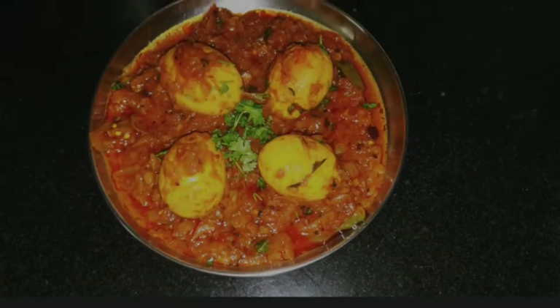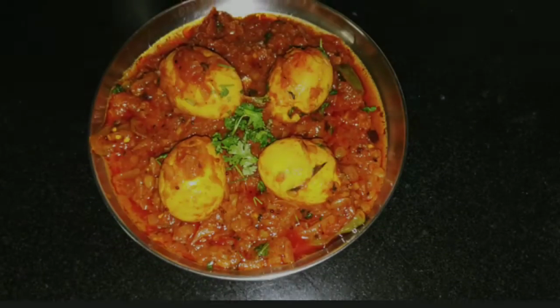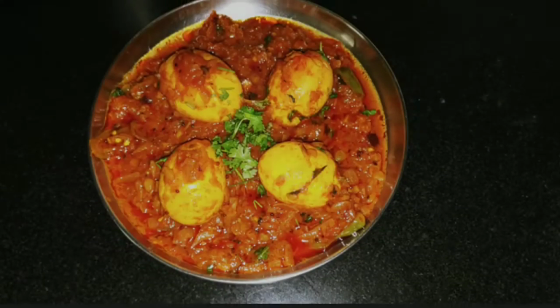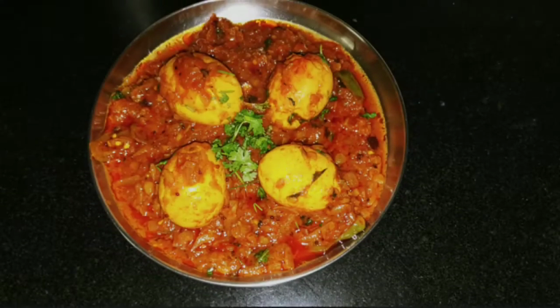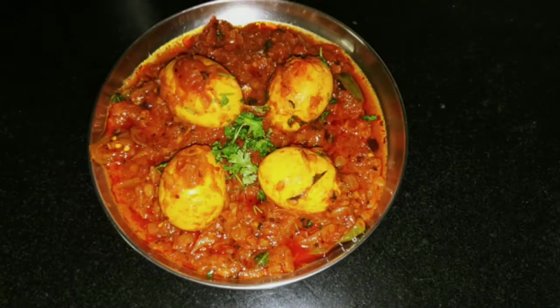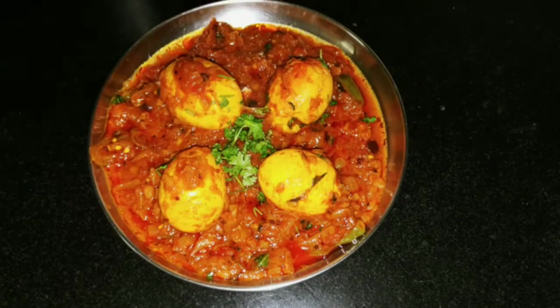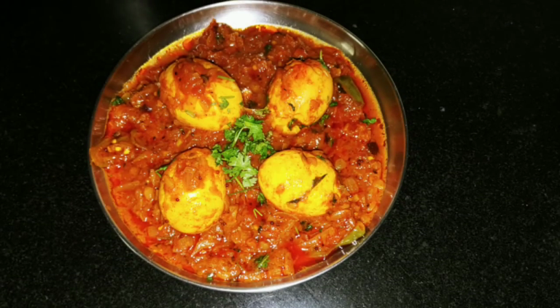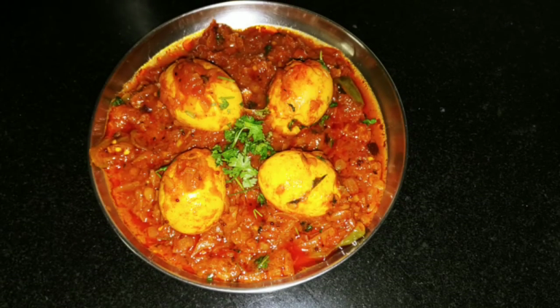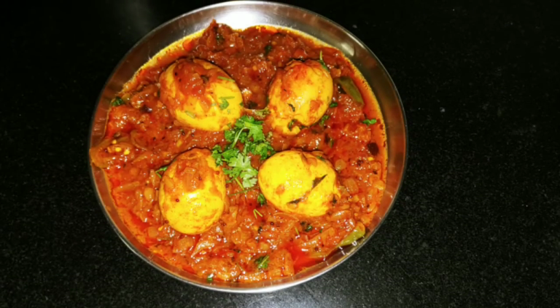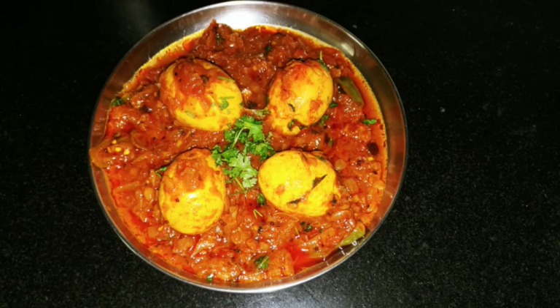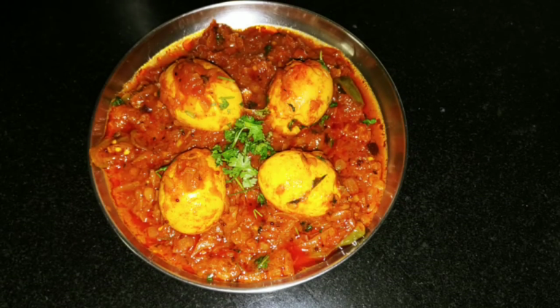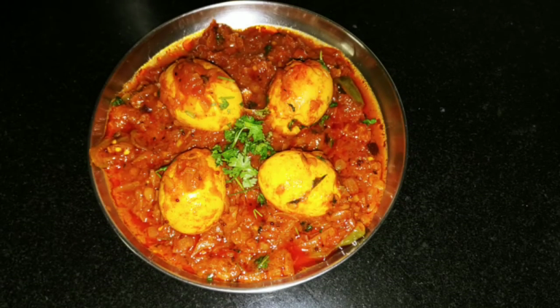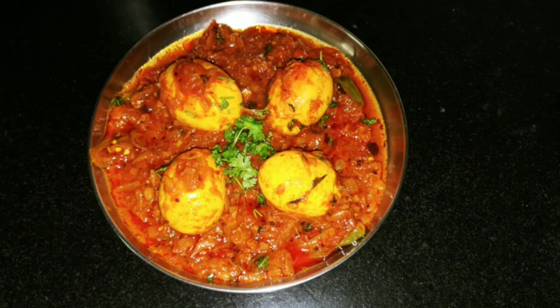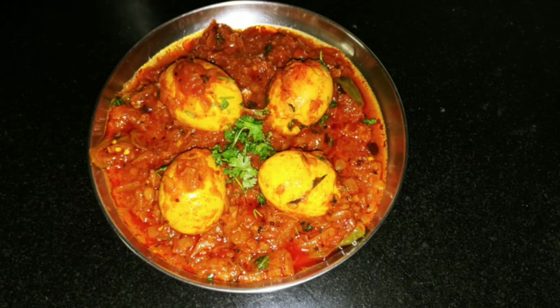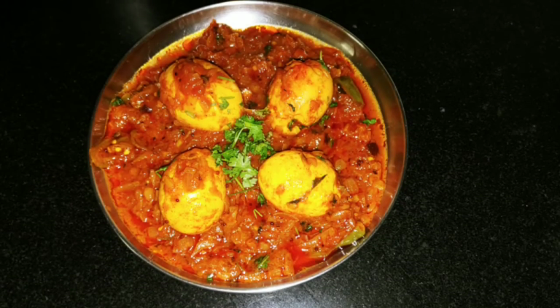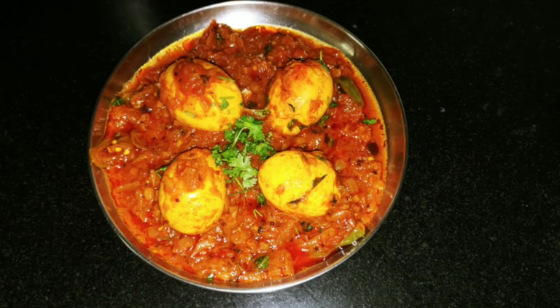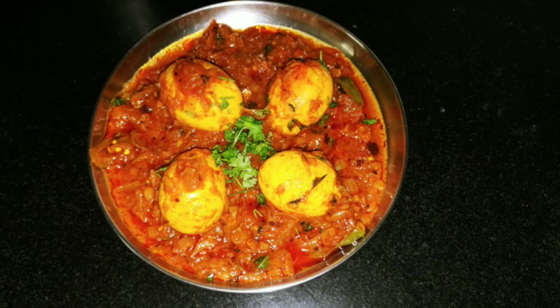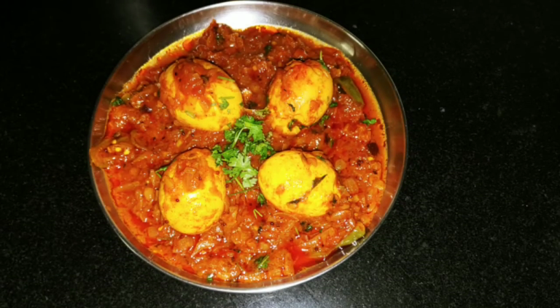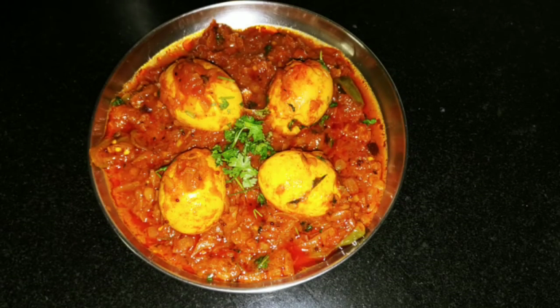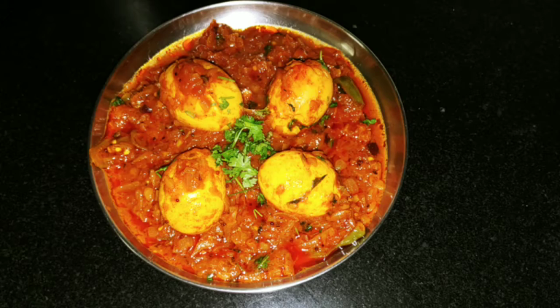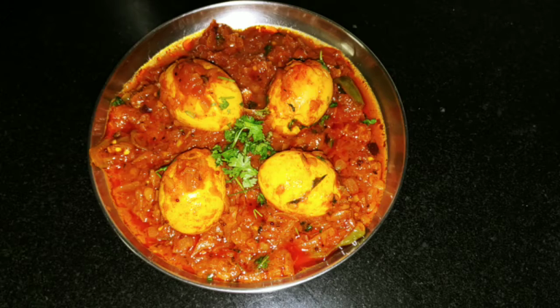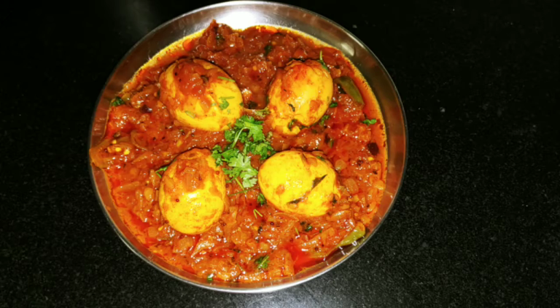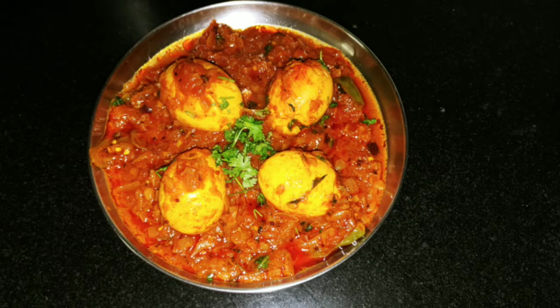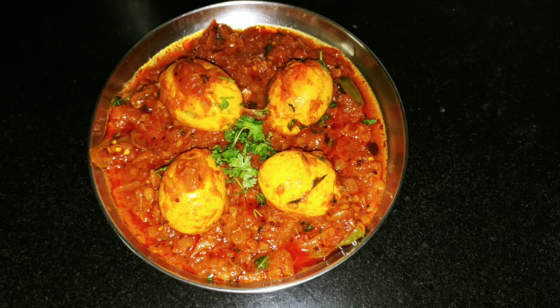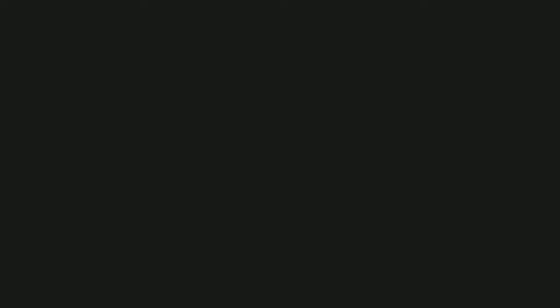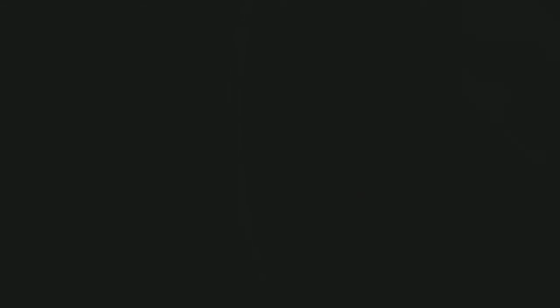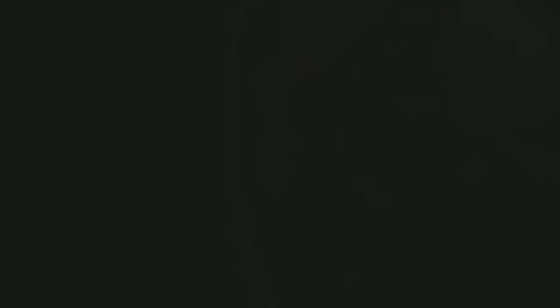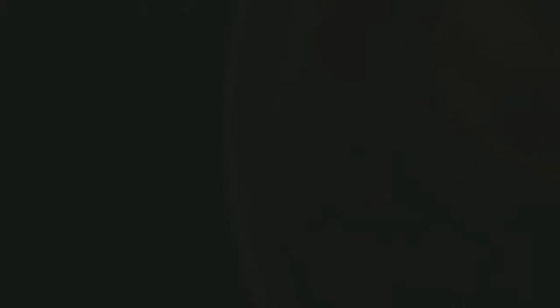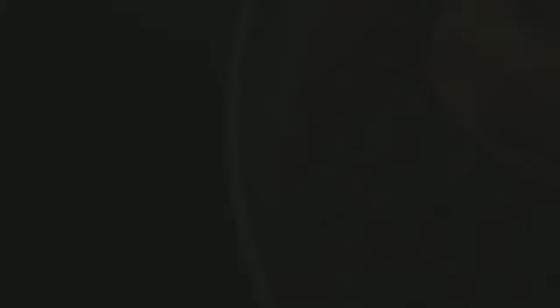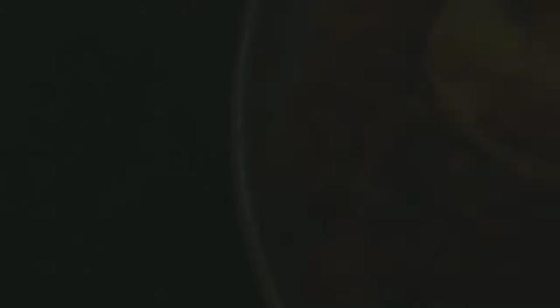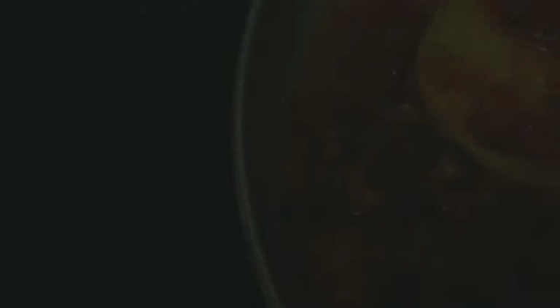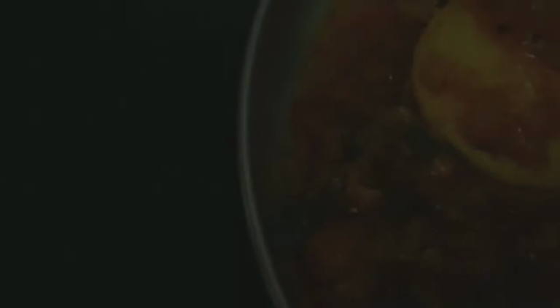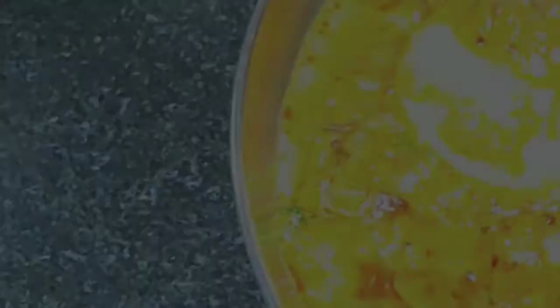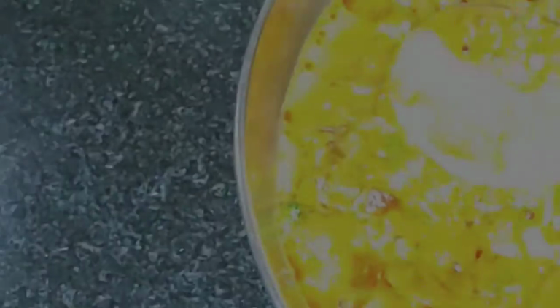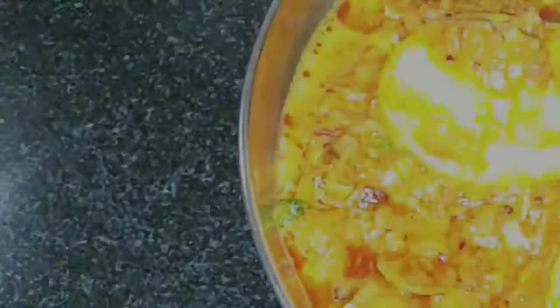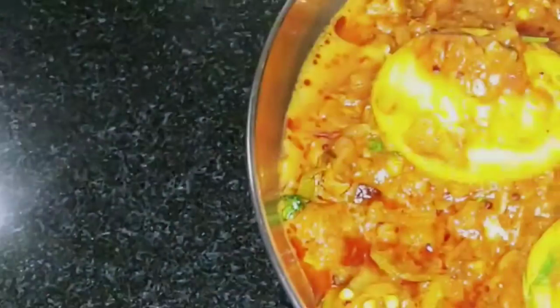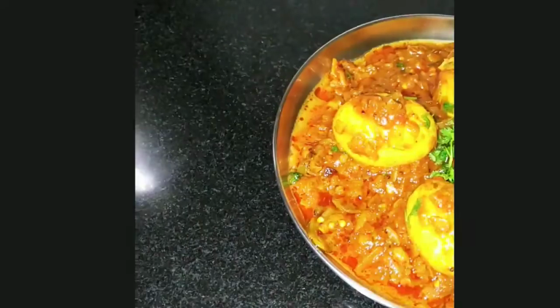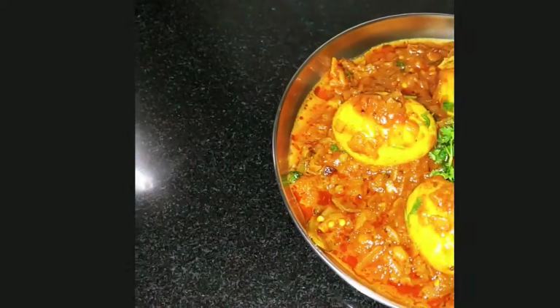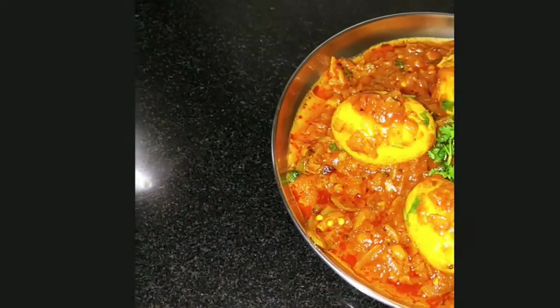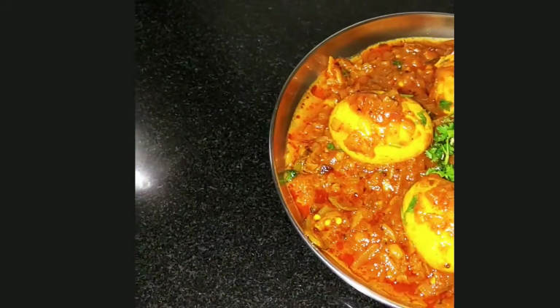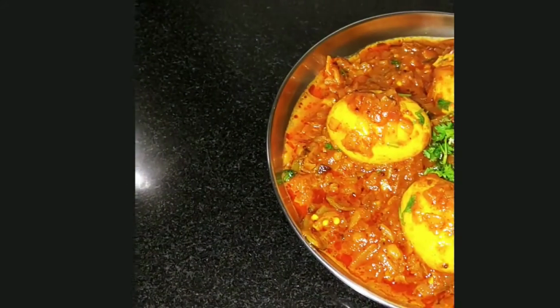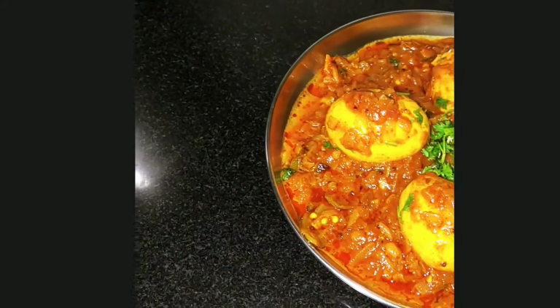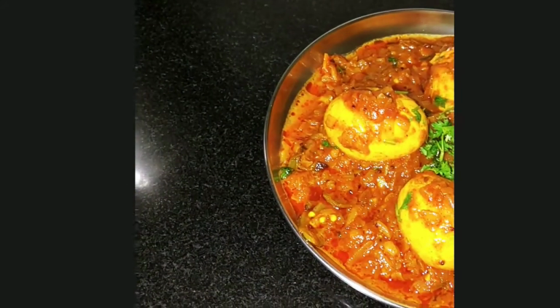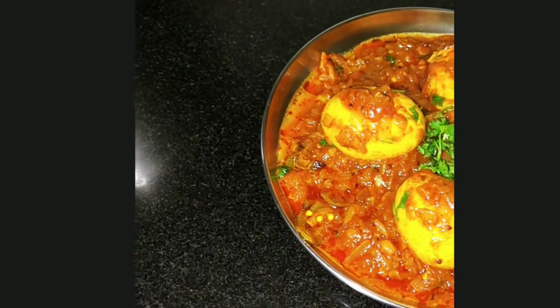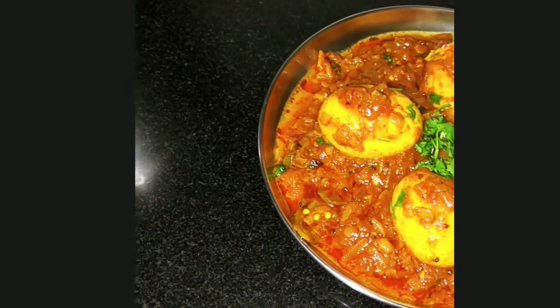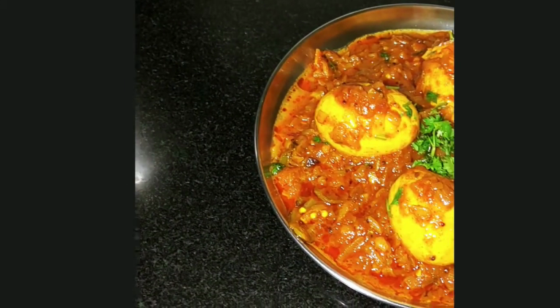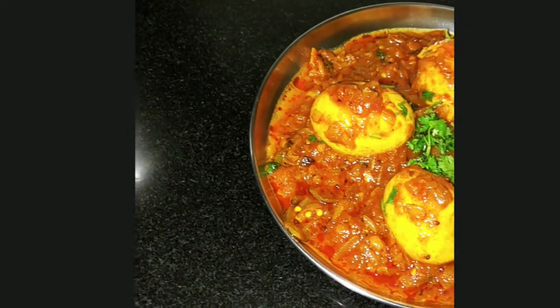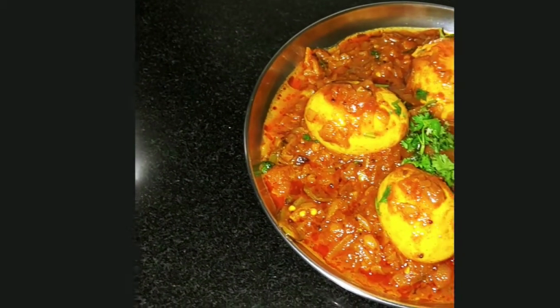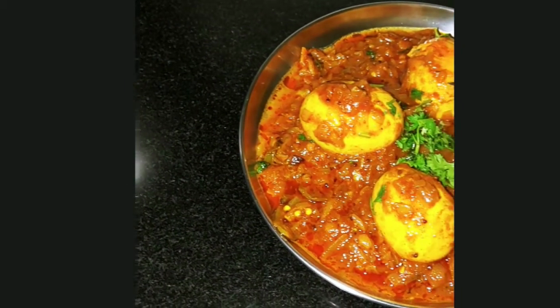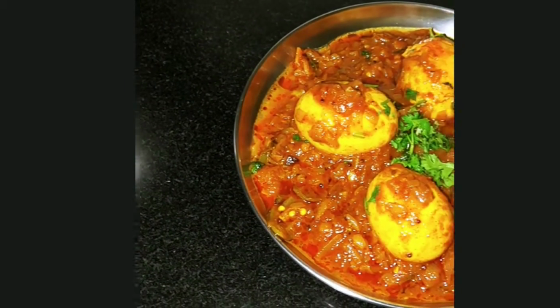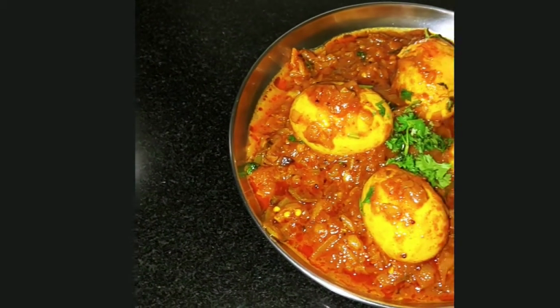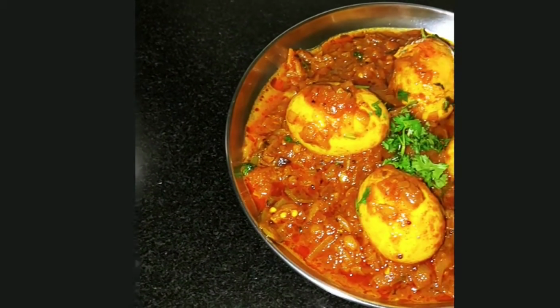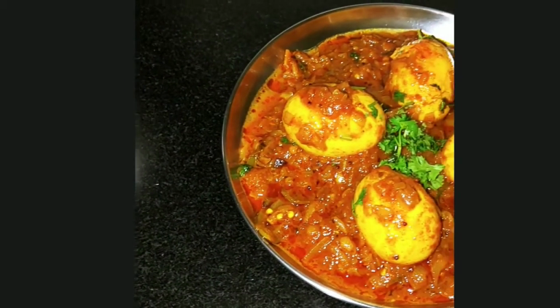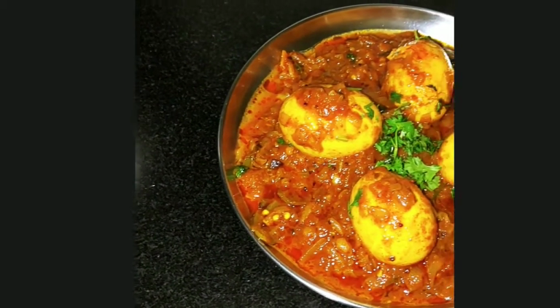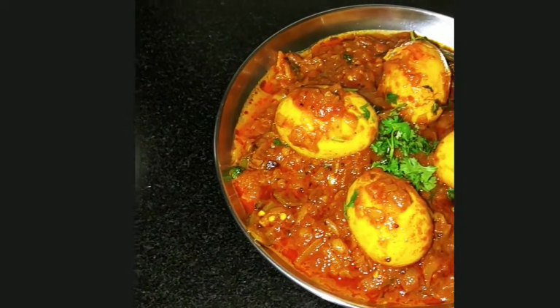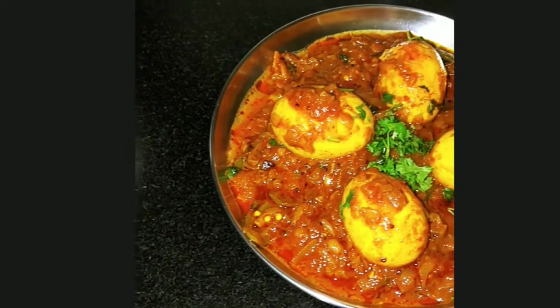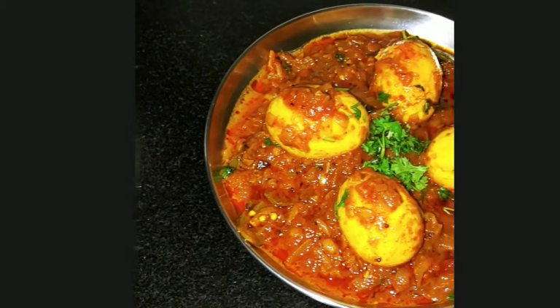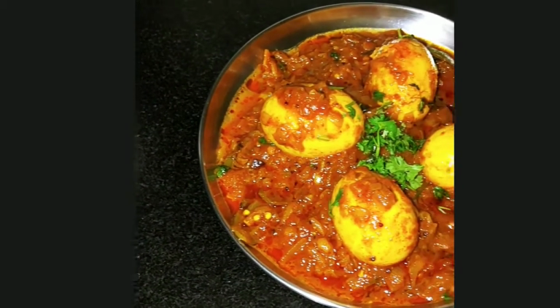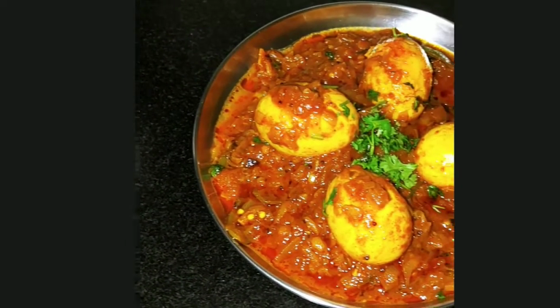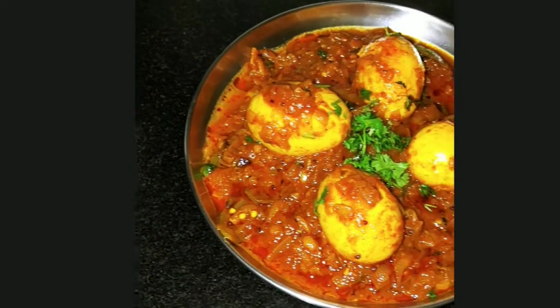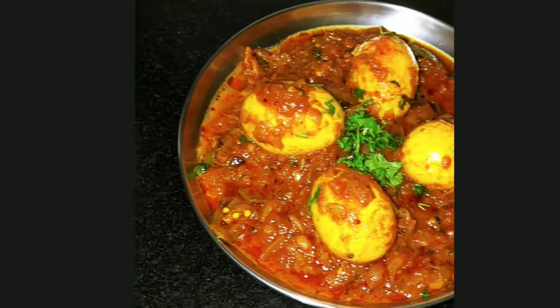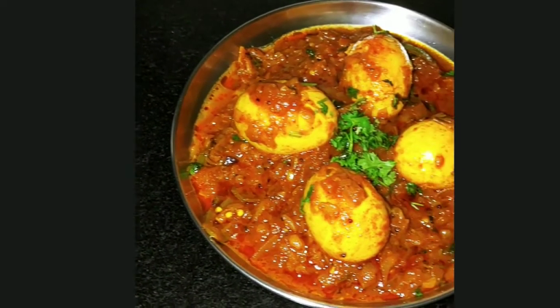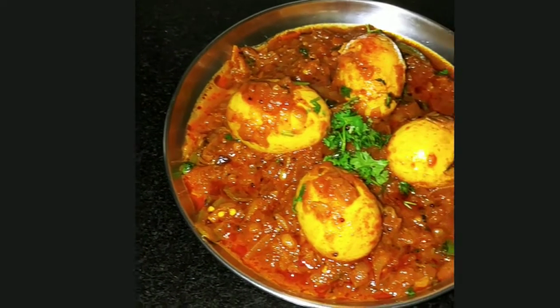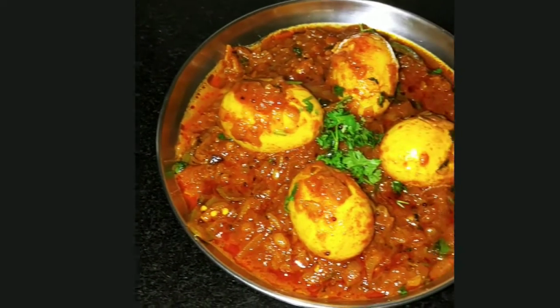In this video, I will show you a tasty village style, easy and quick recipe.